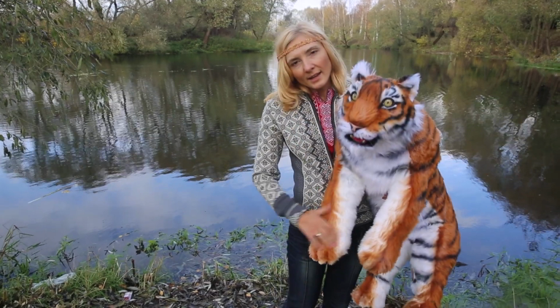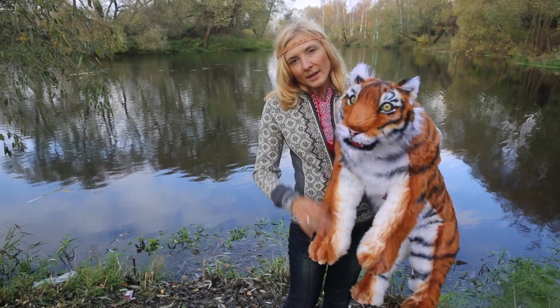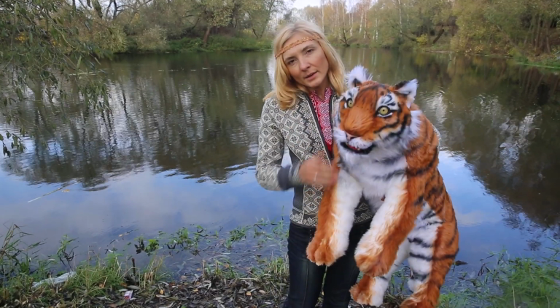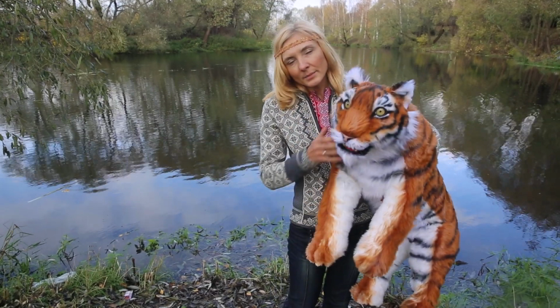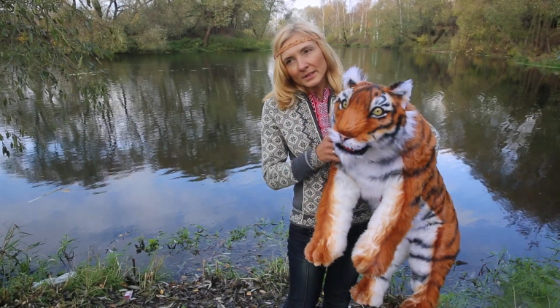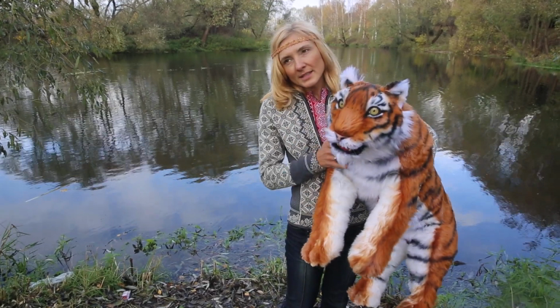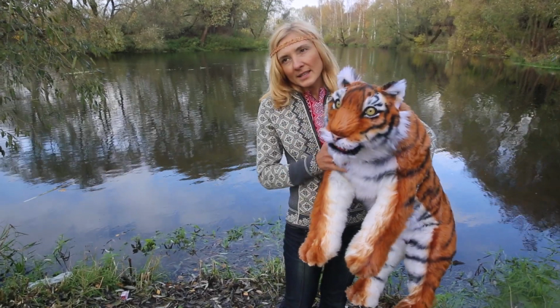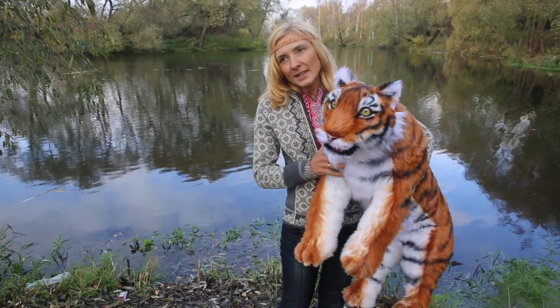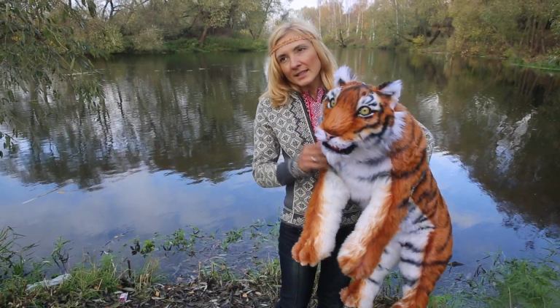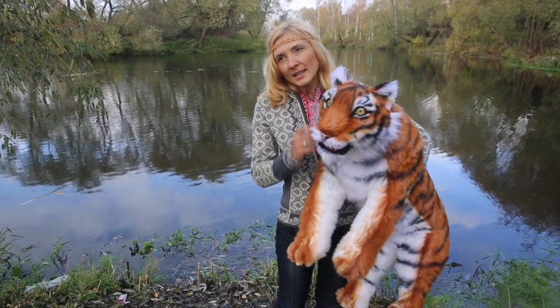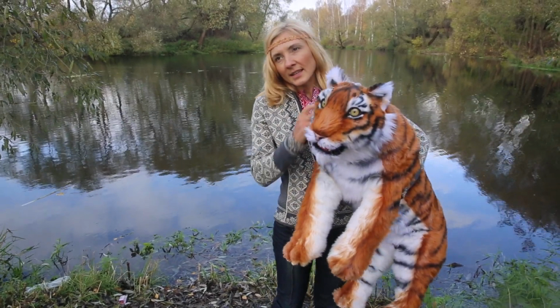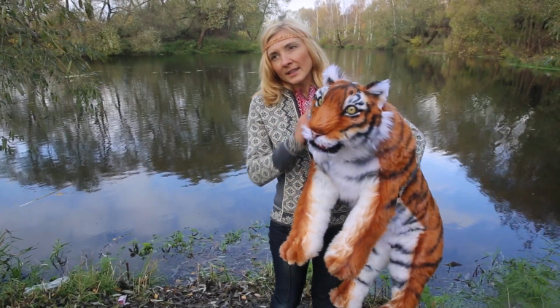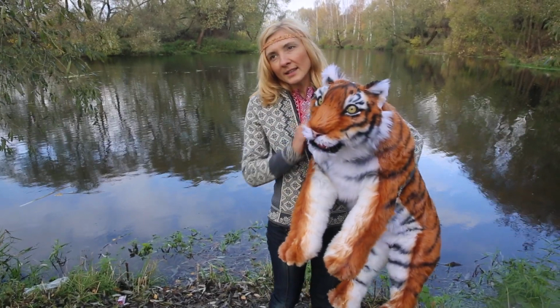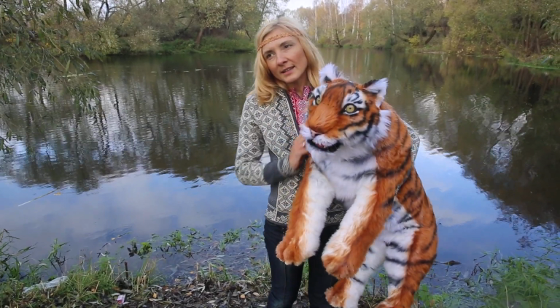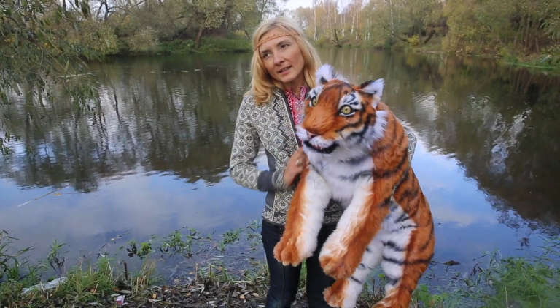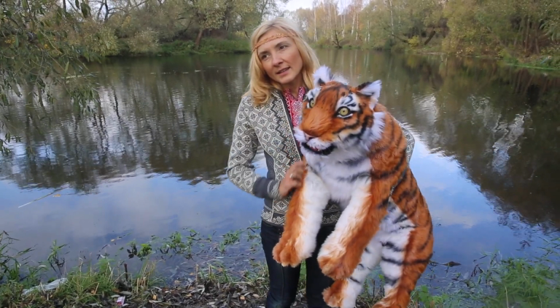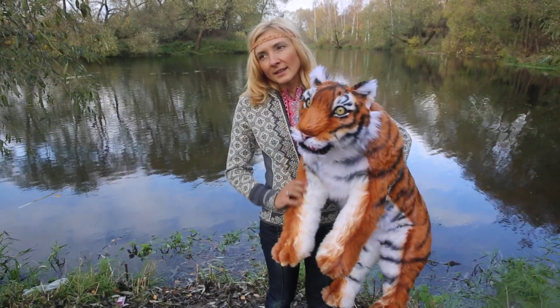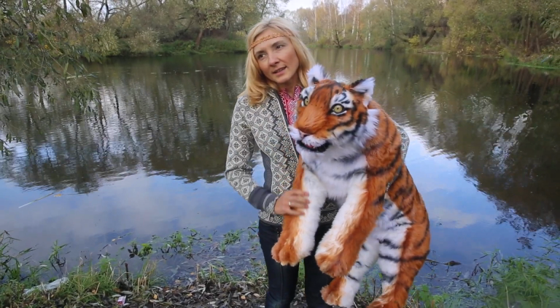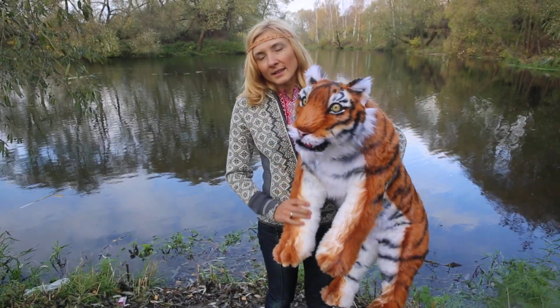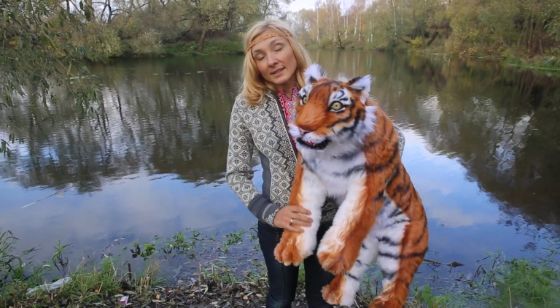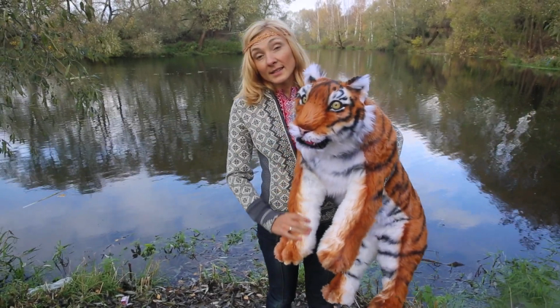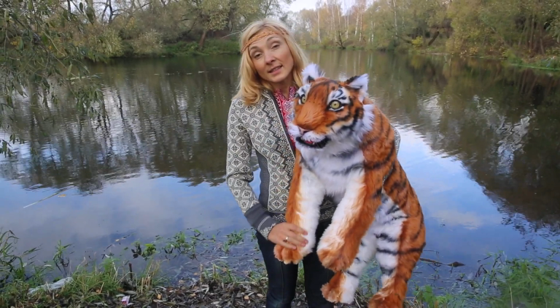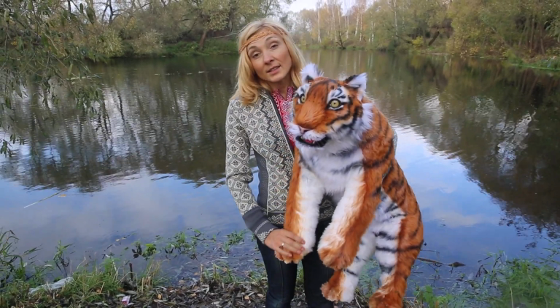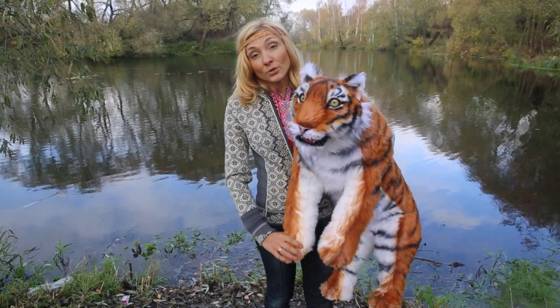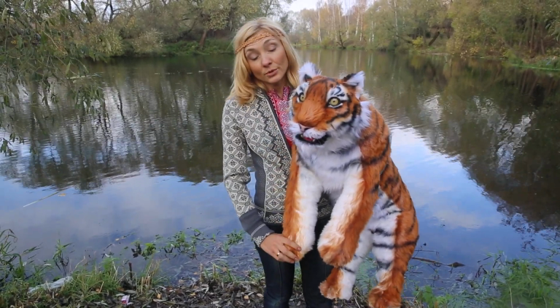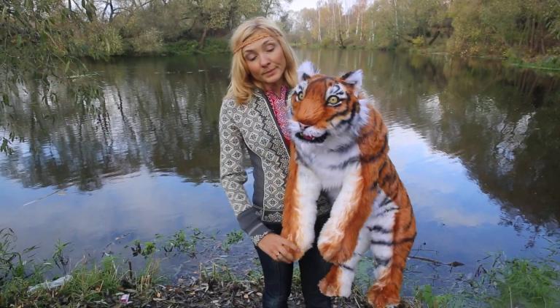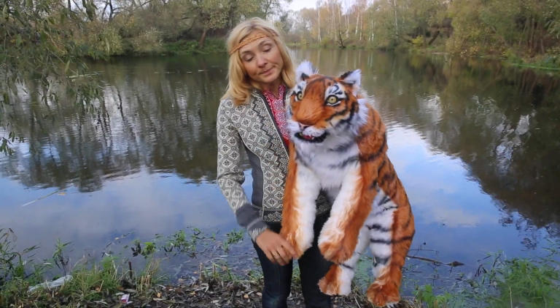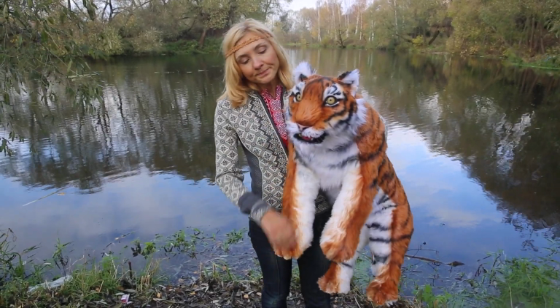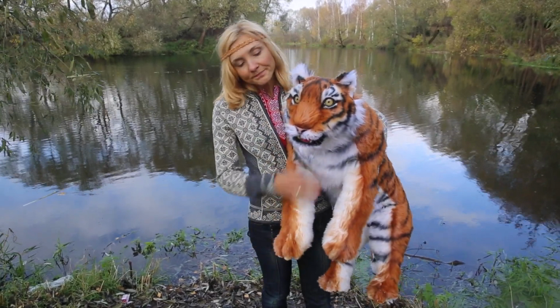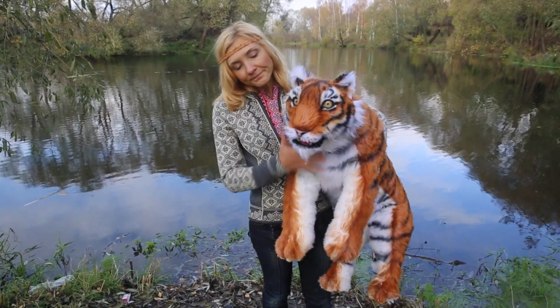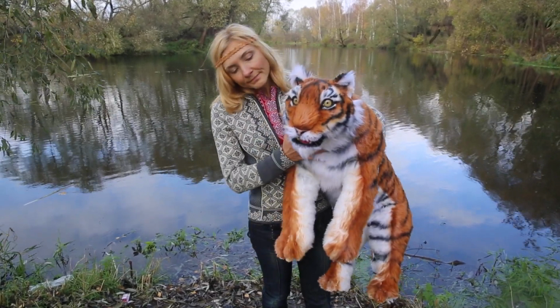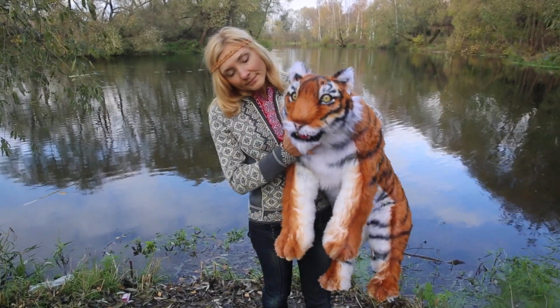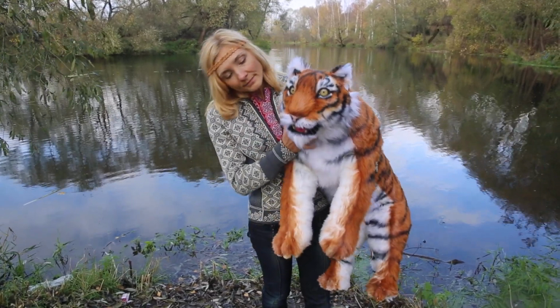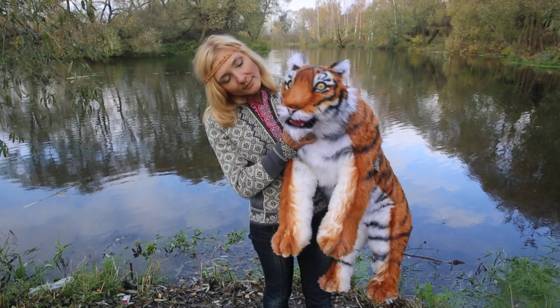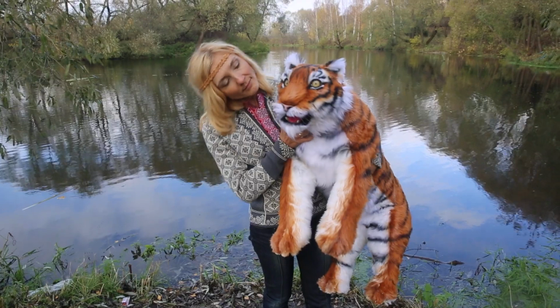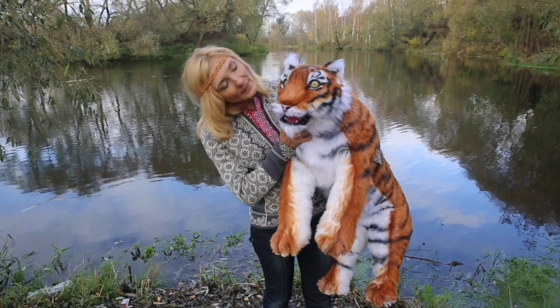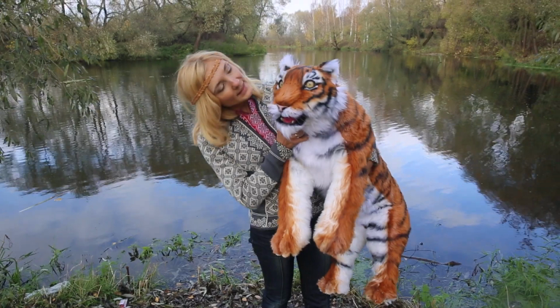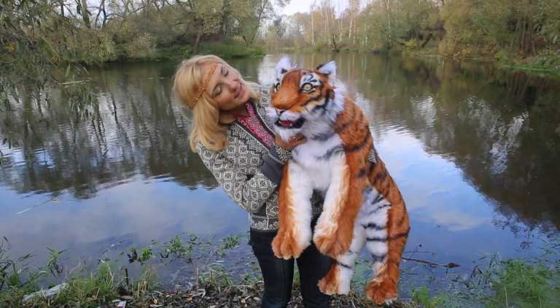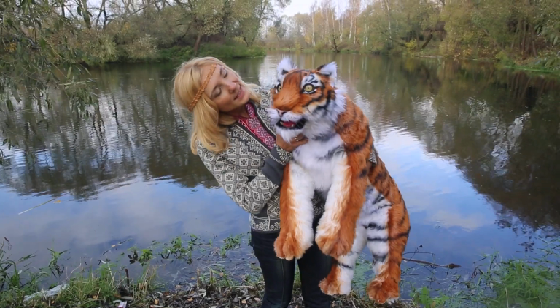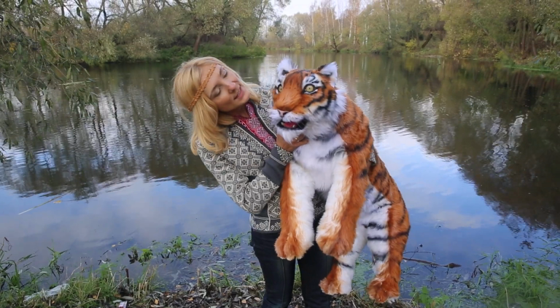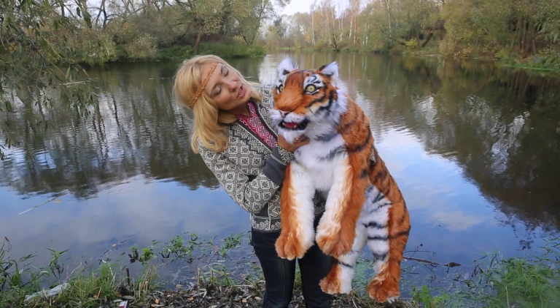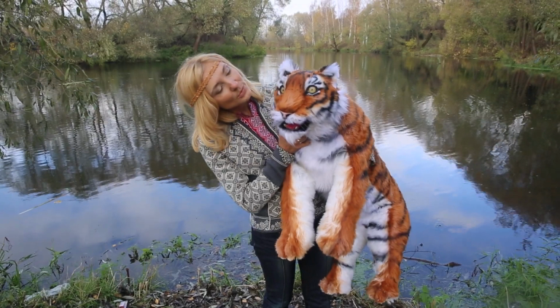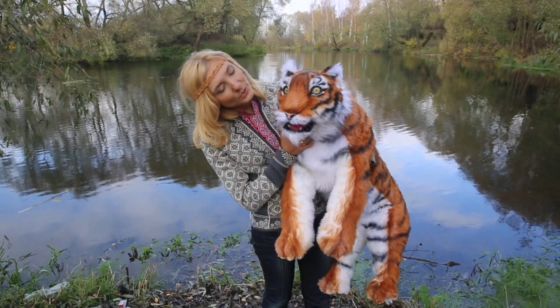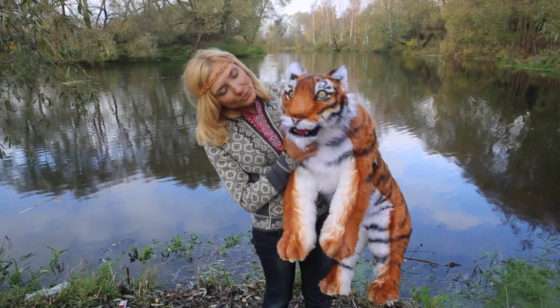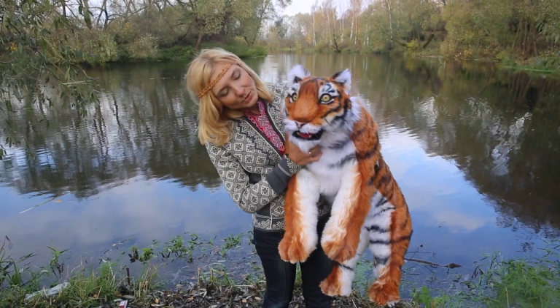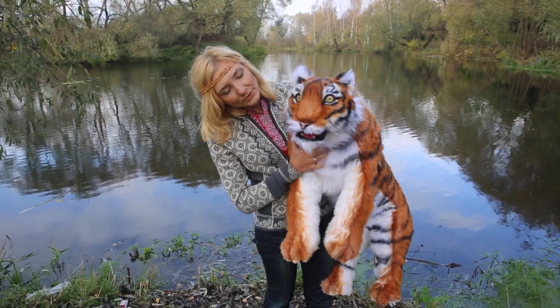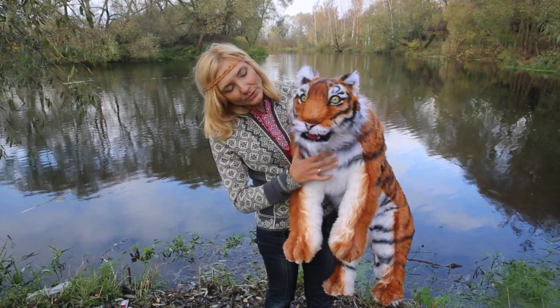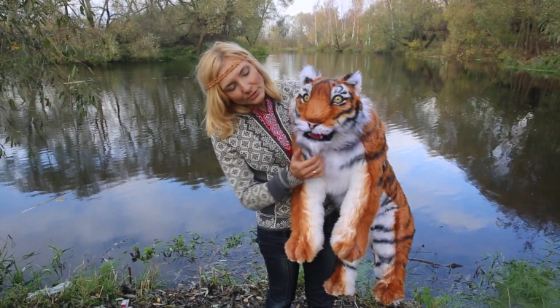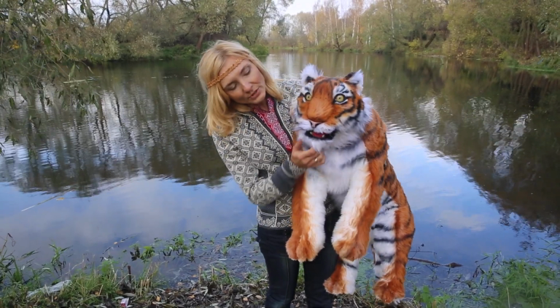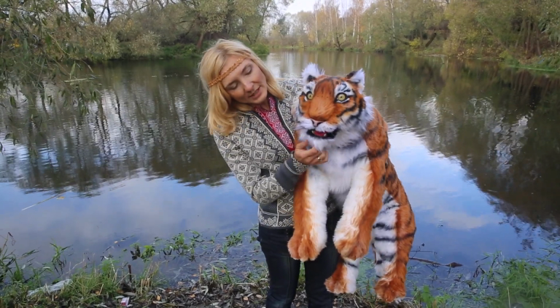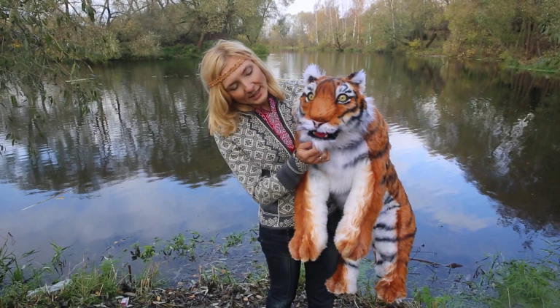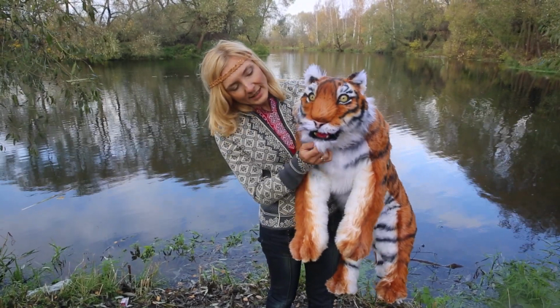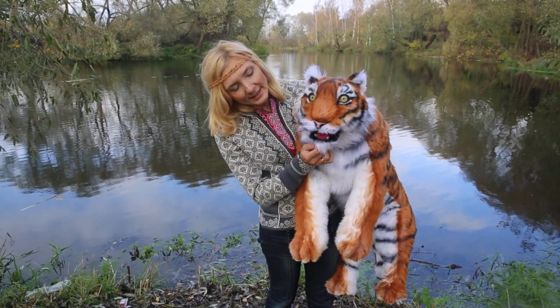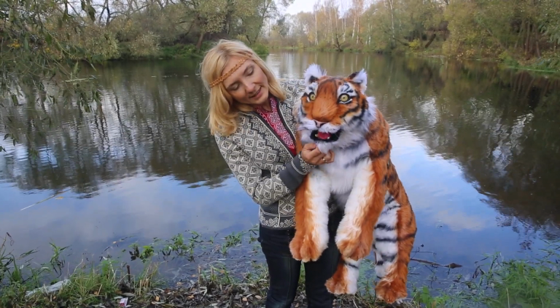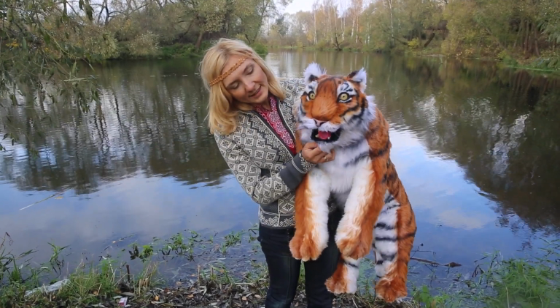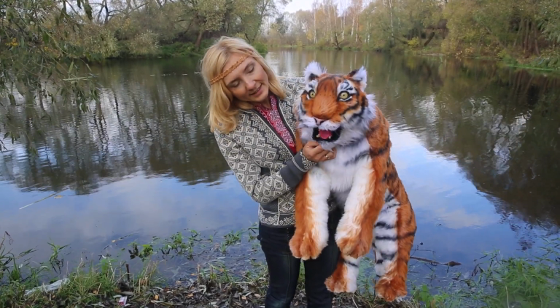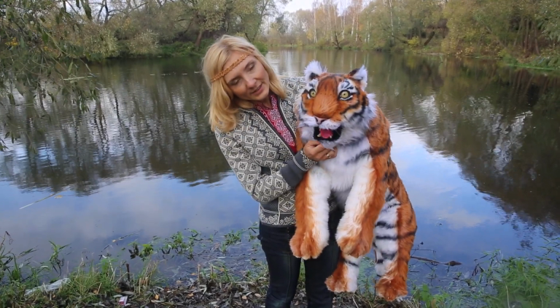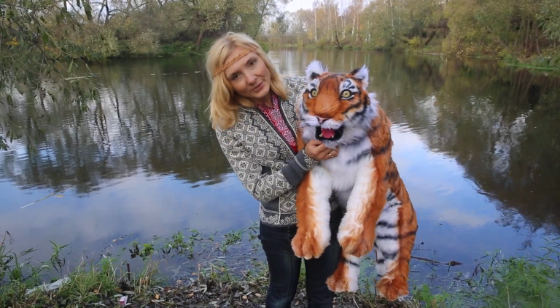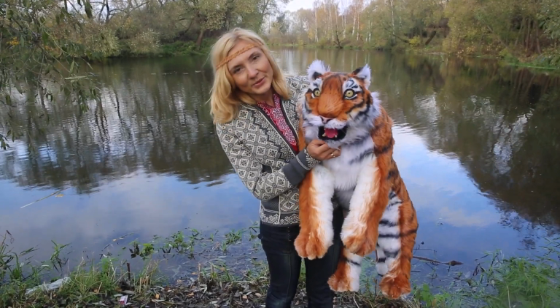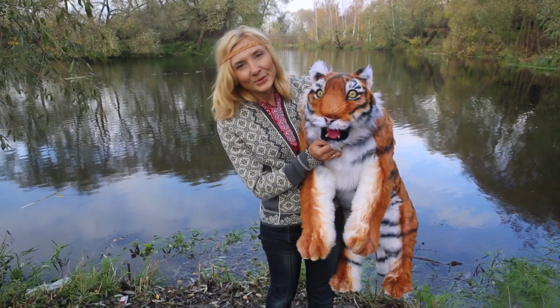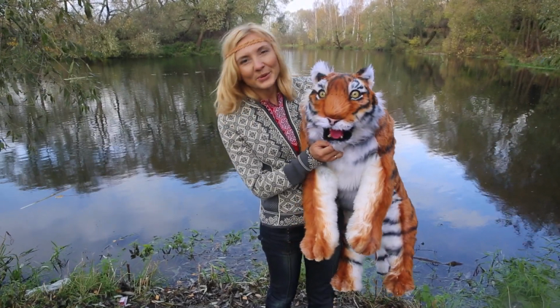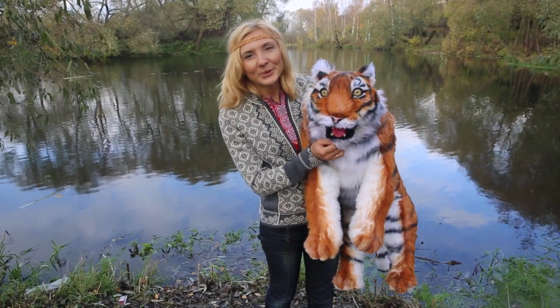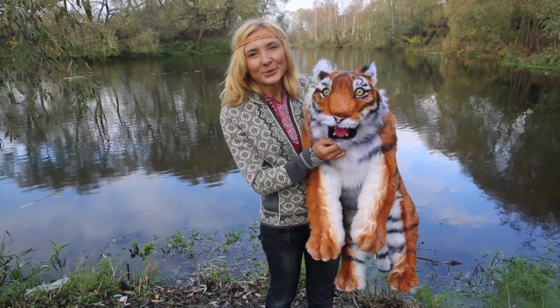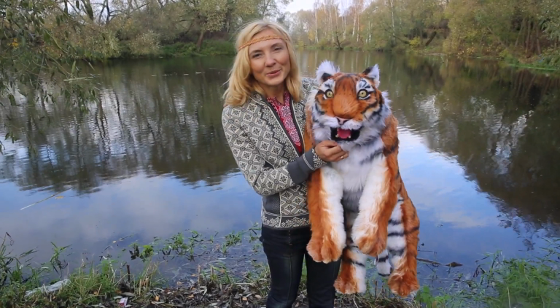Inside the tiger skeleton. Such a beautiful tiger for you.